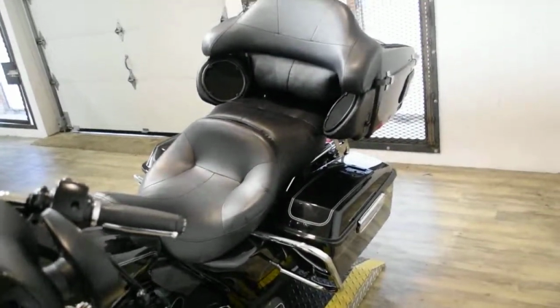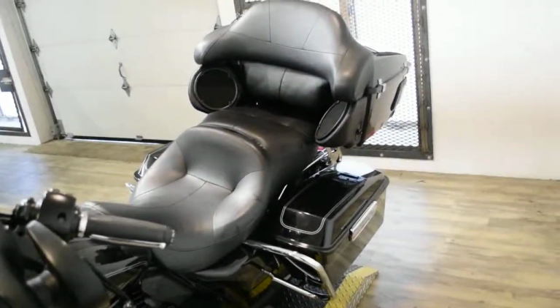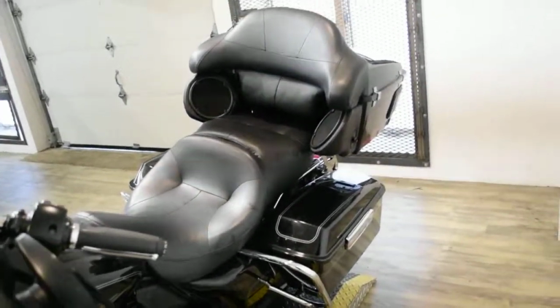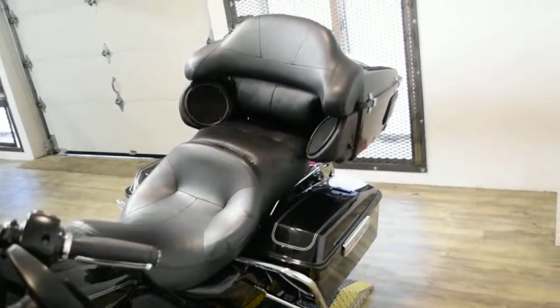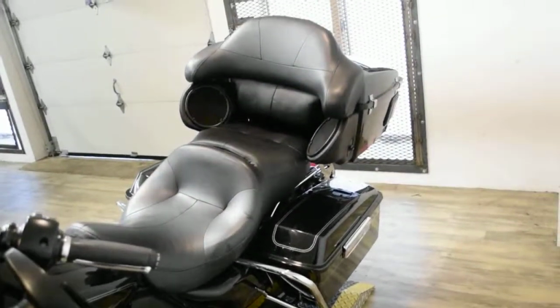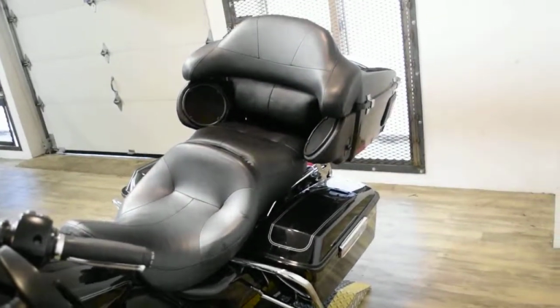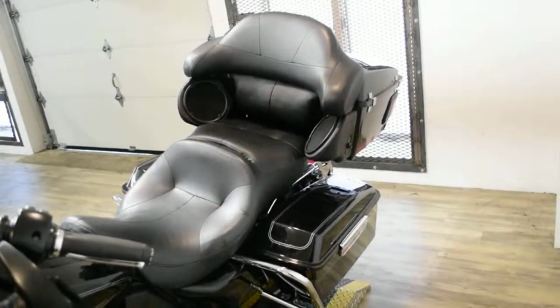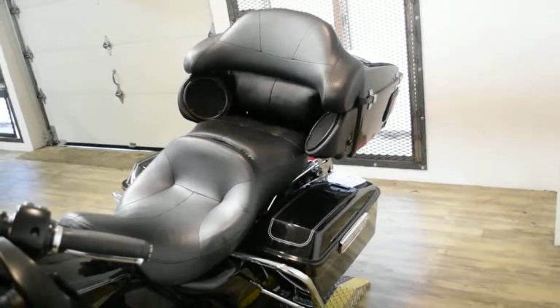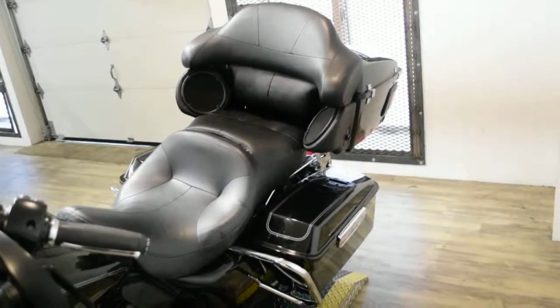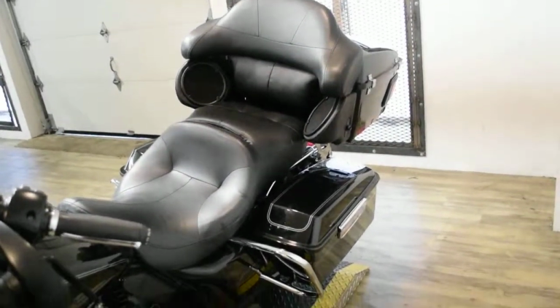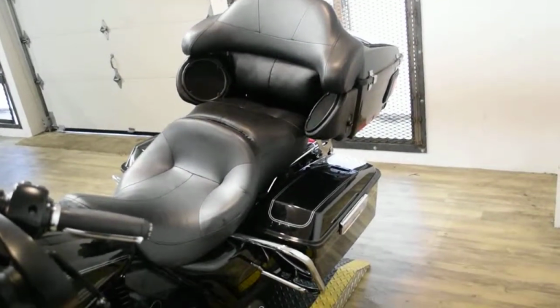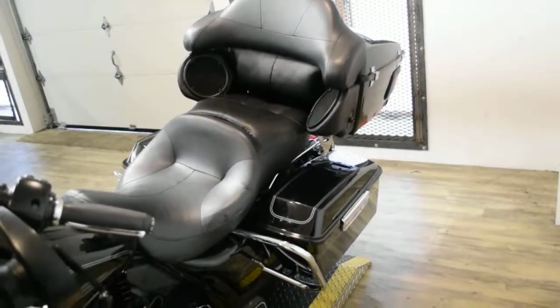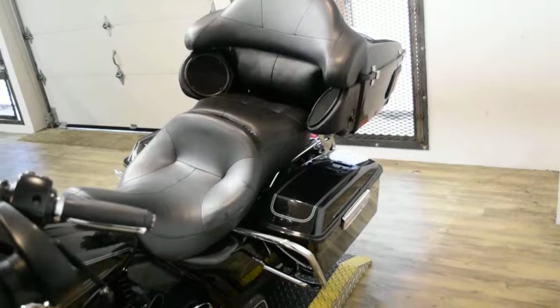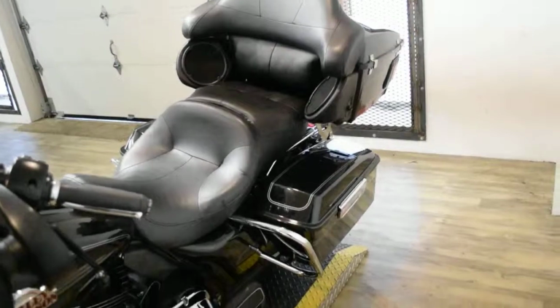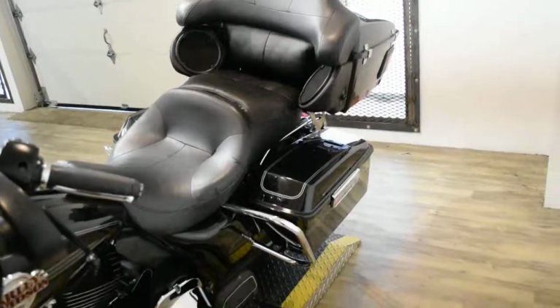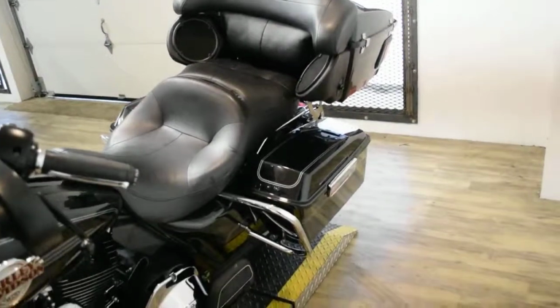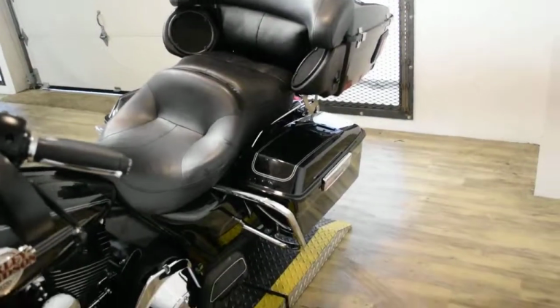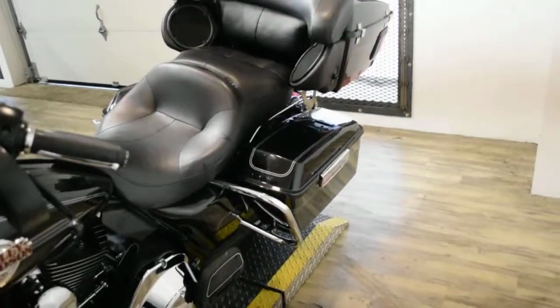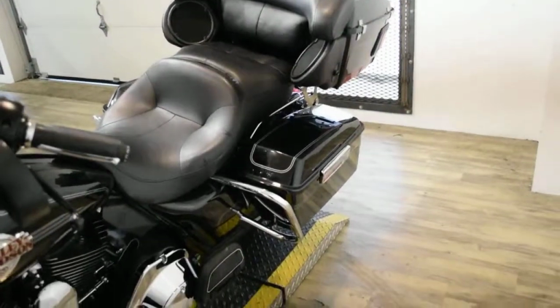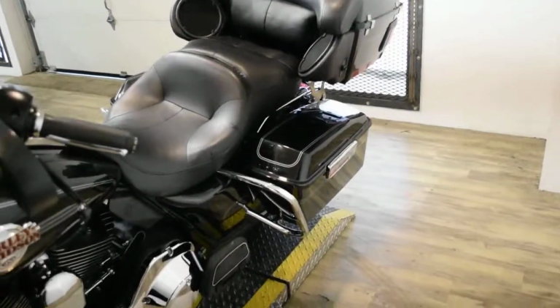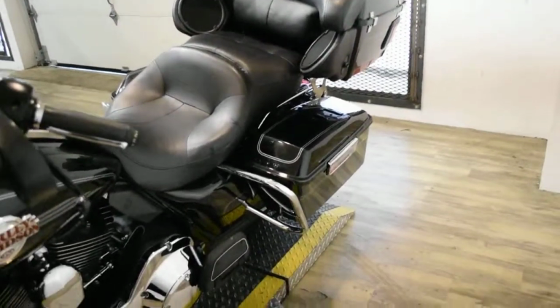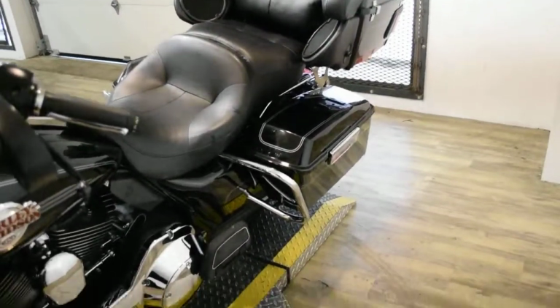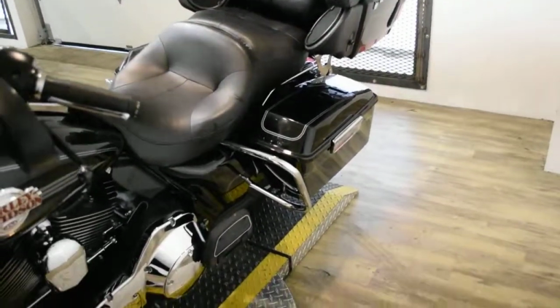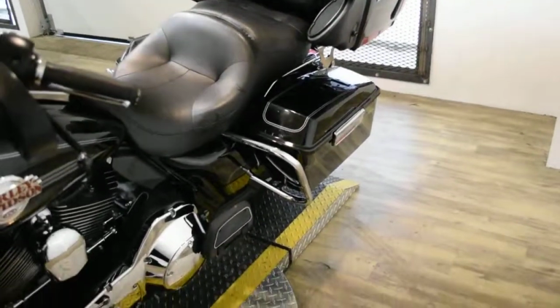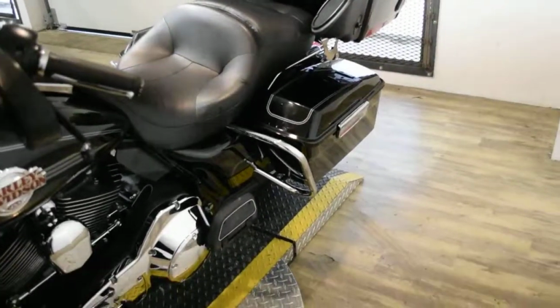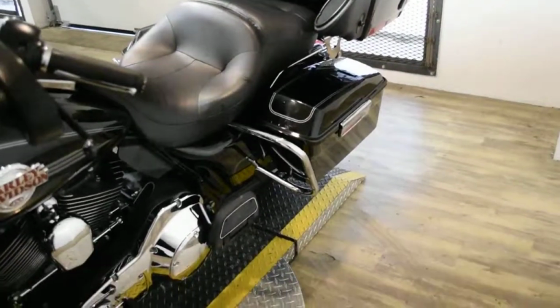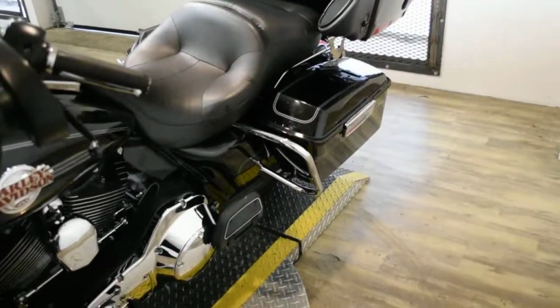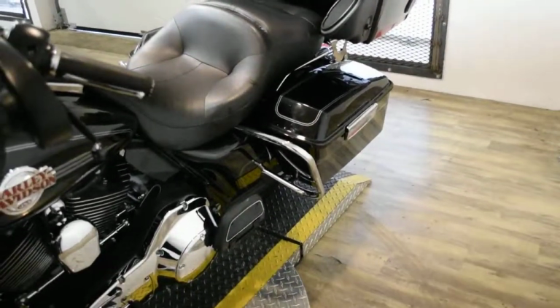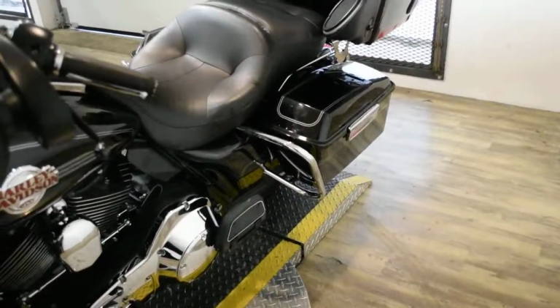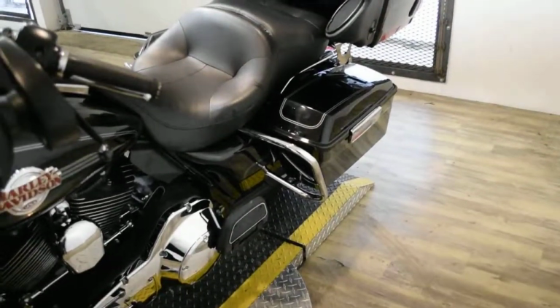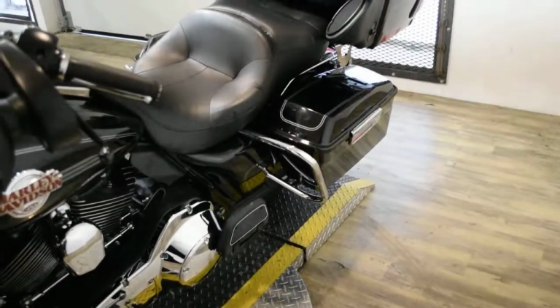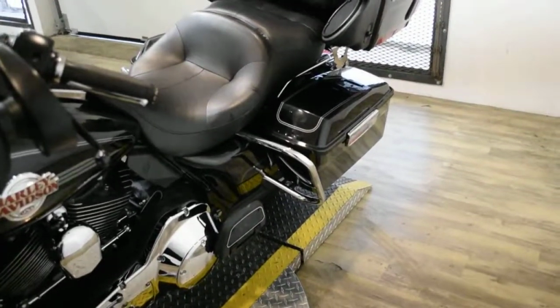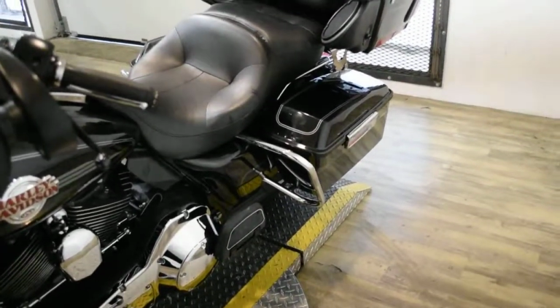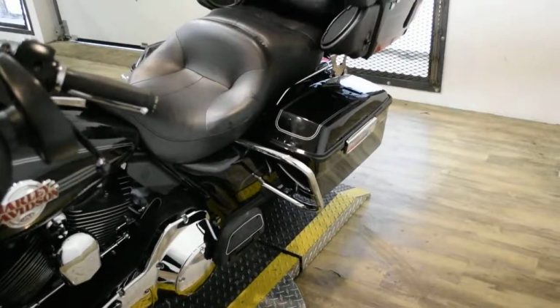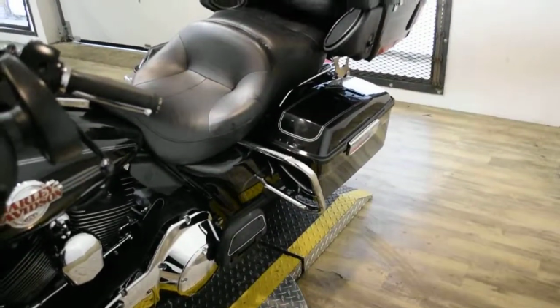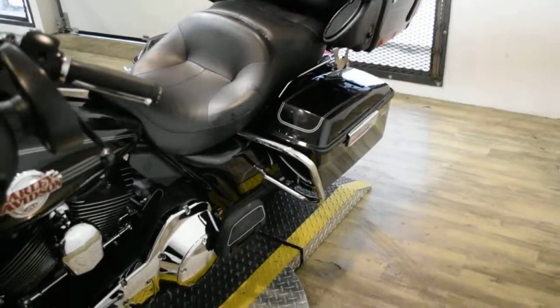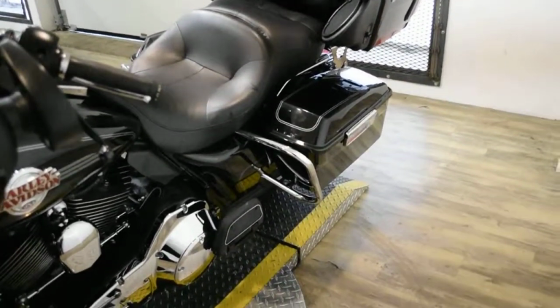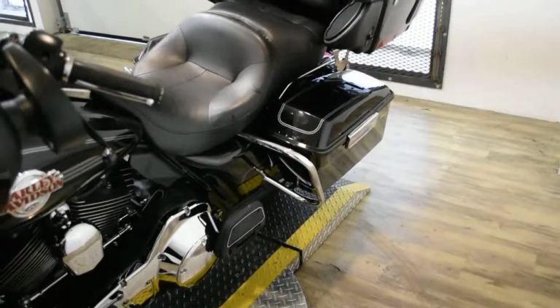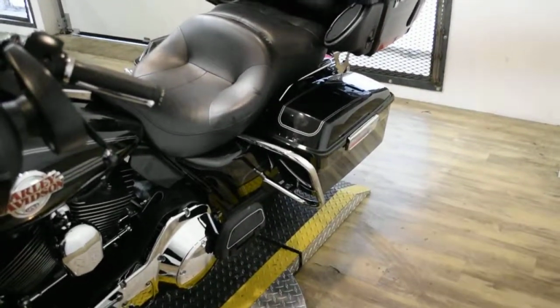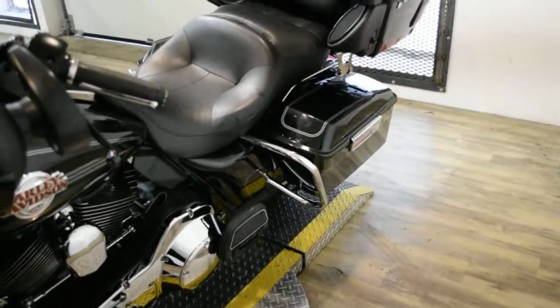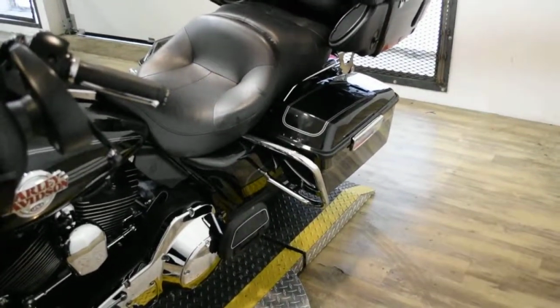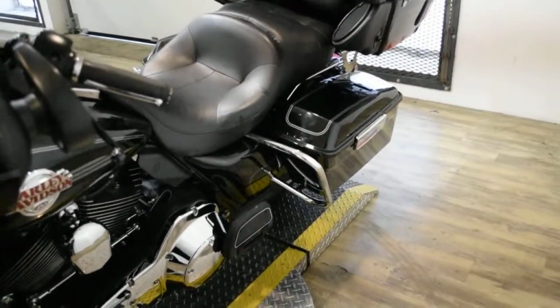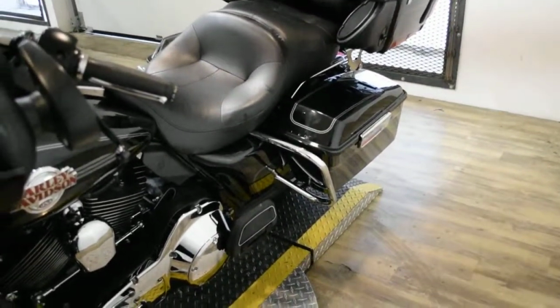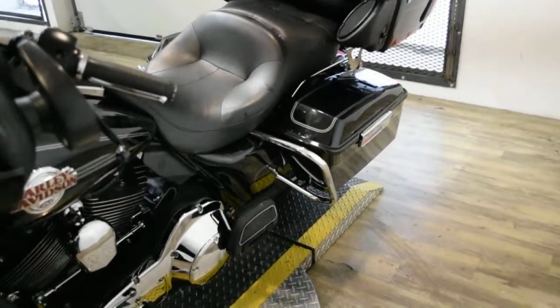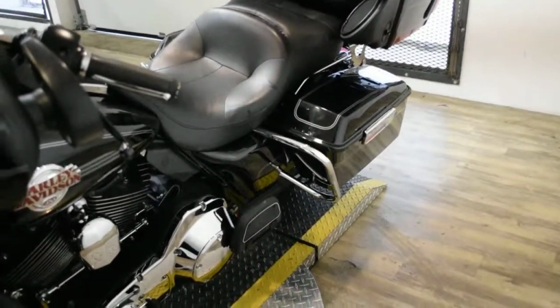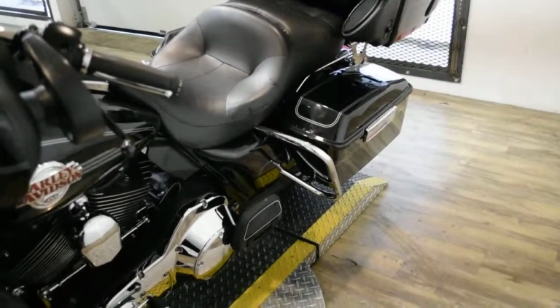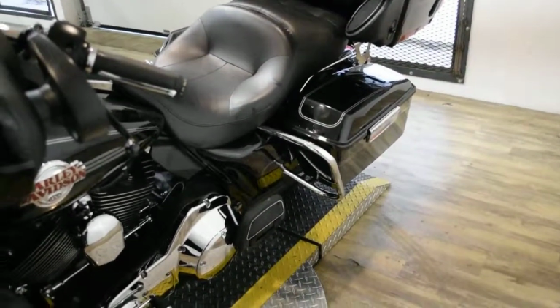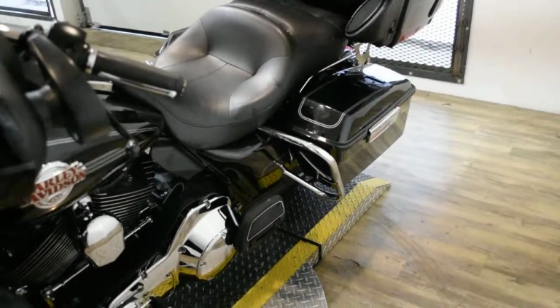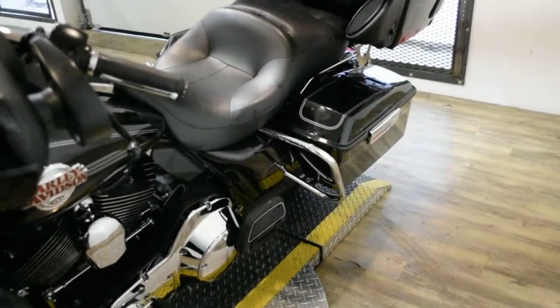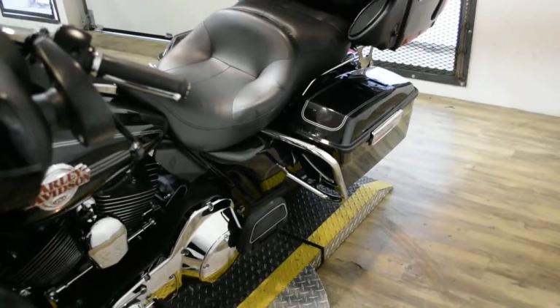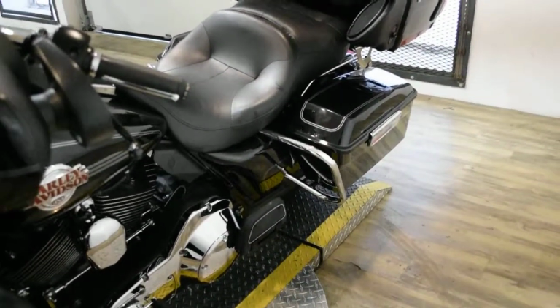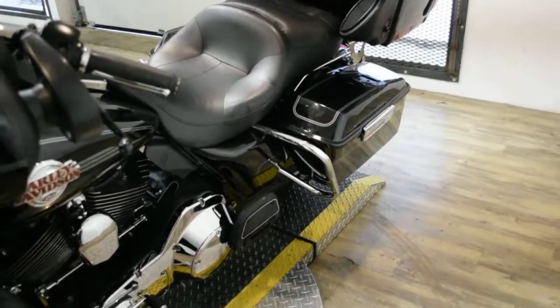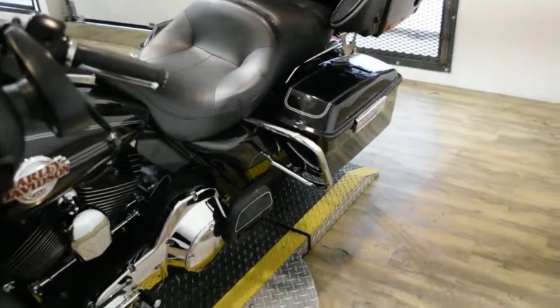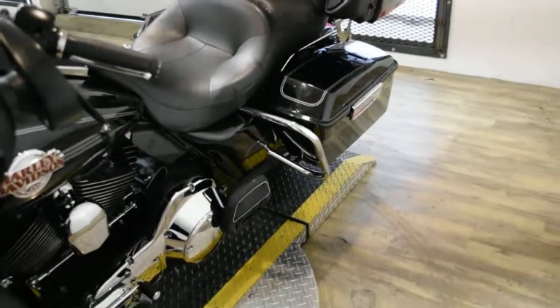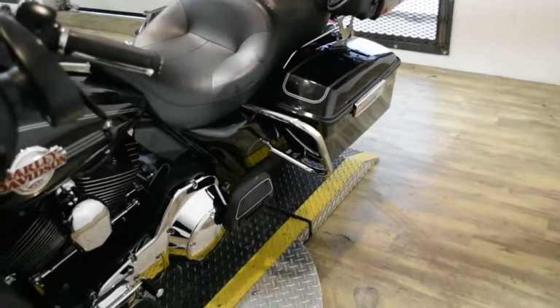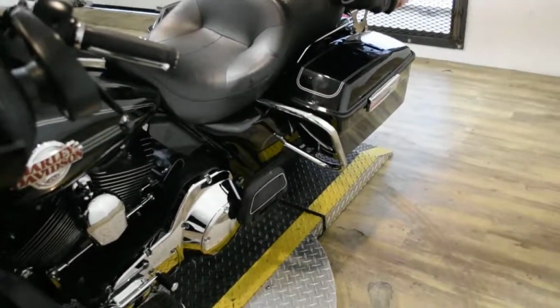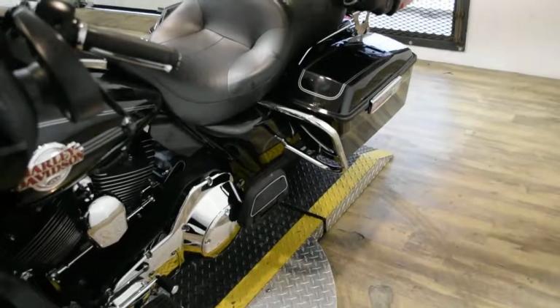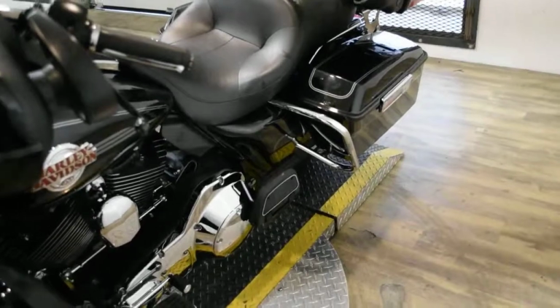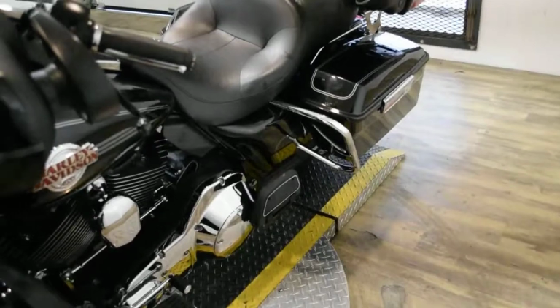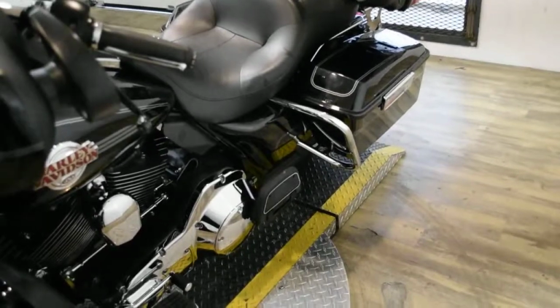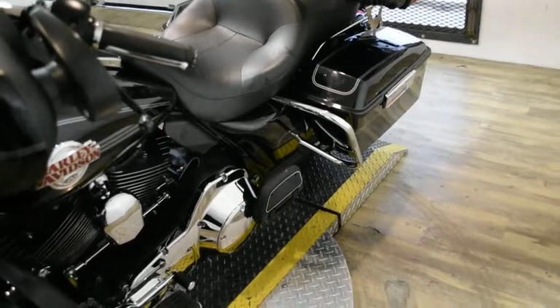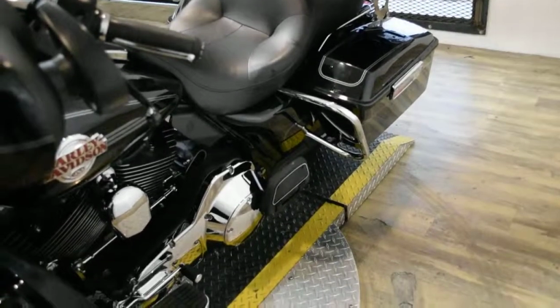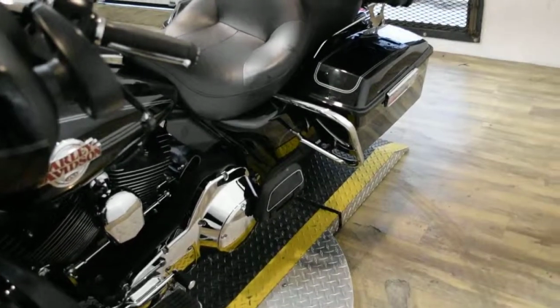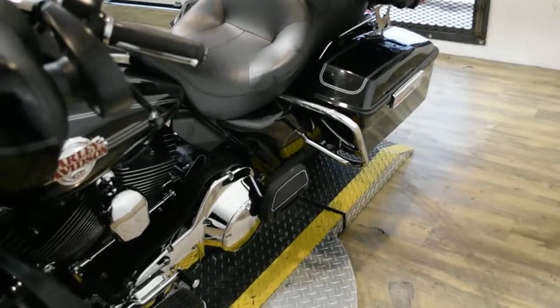This bike has been serviced and safety inspected and is ready for the road. It has 56,189 miles on it.